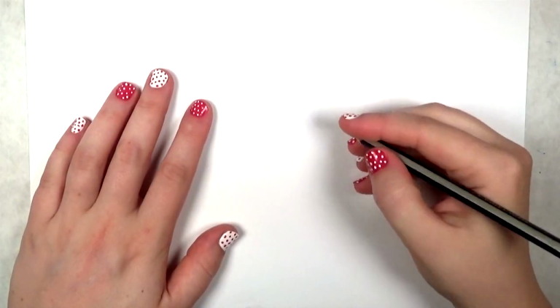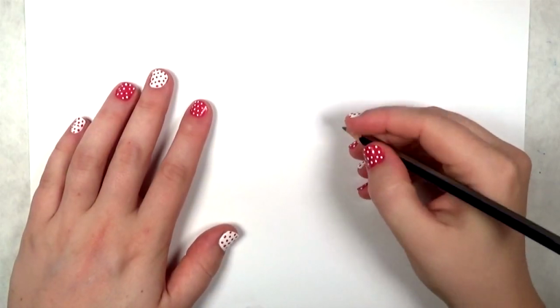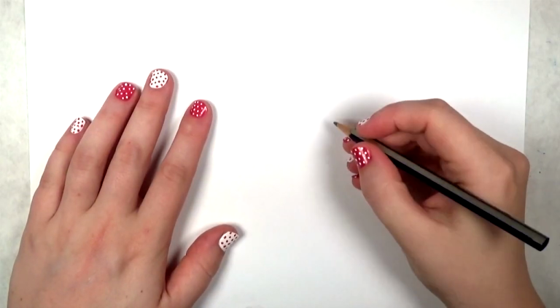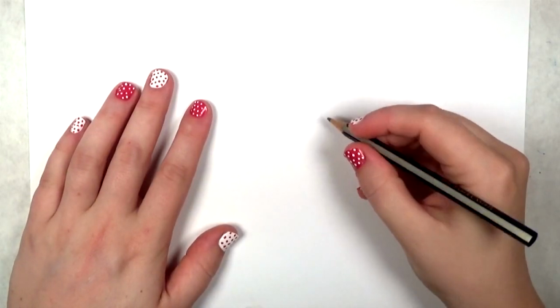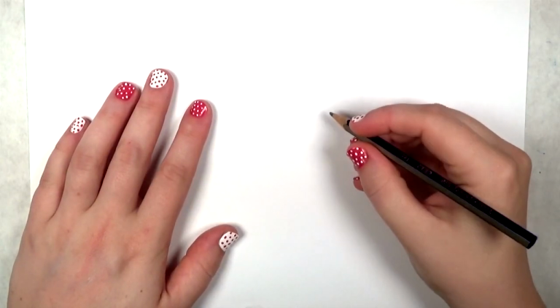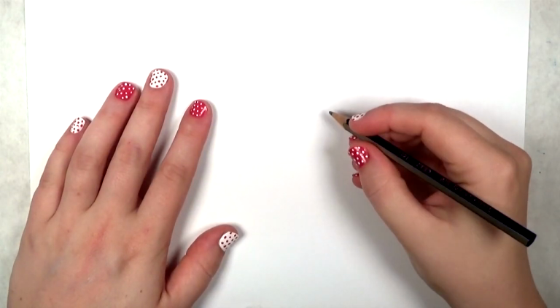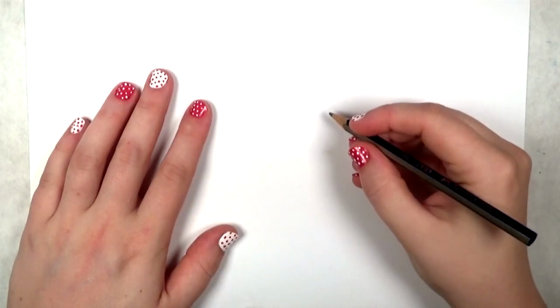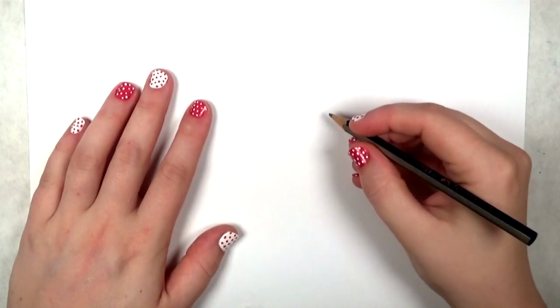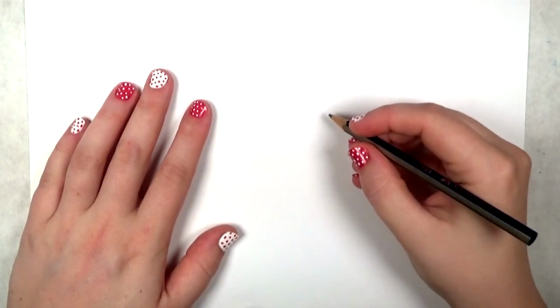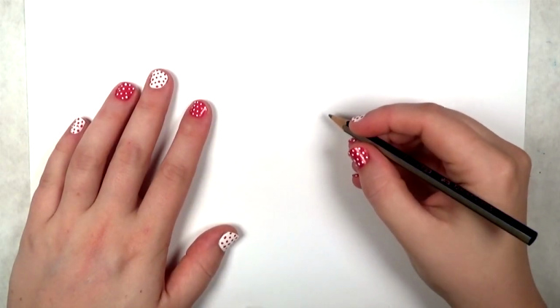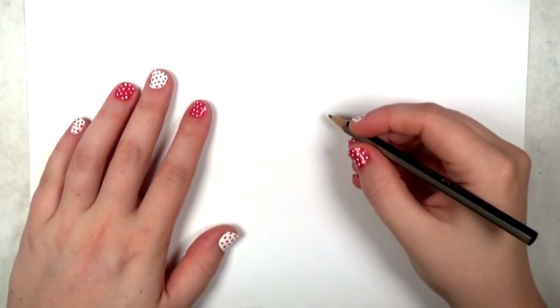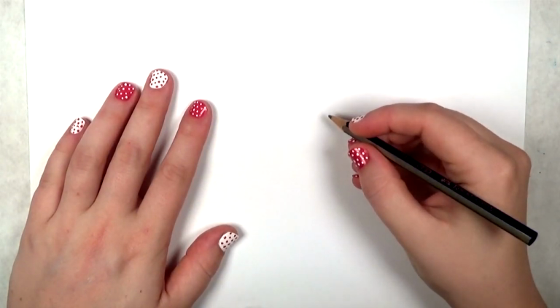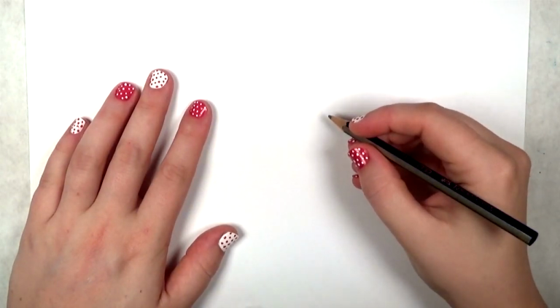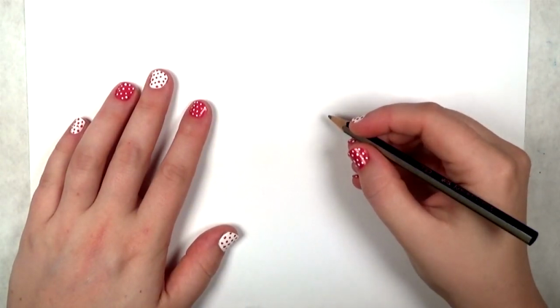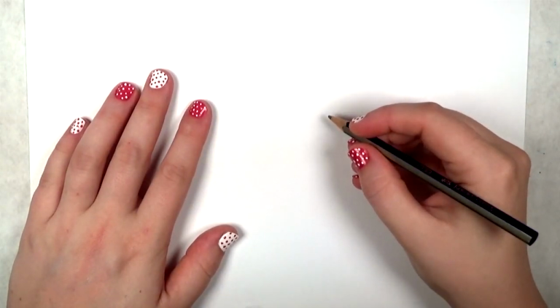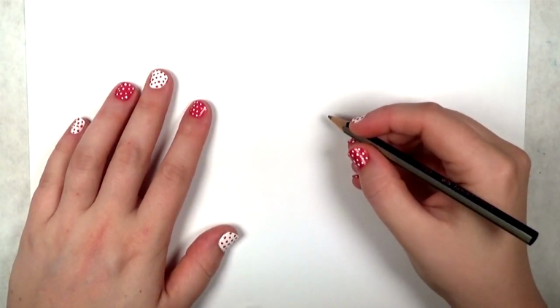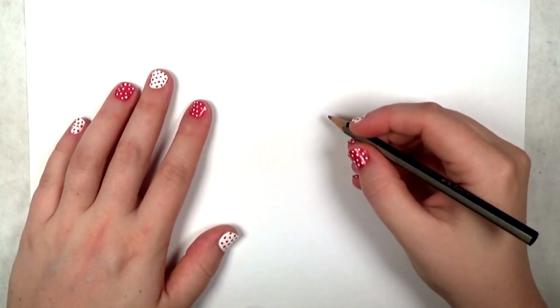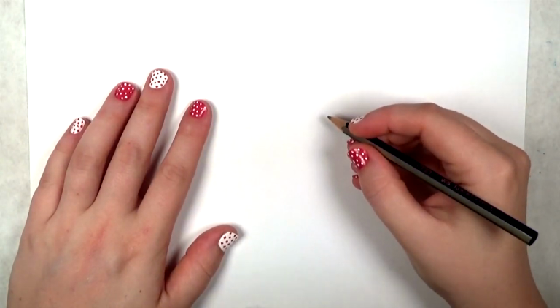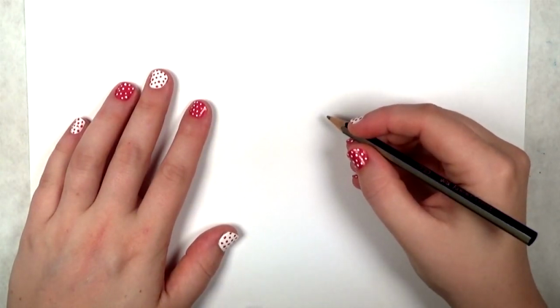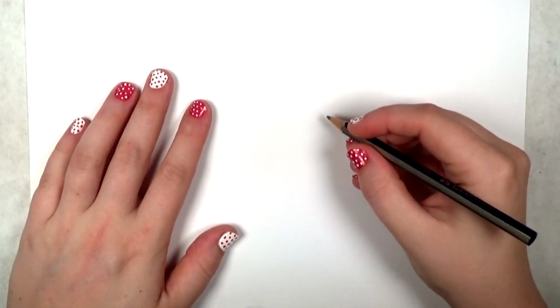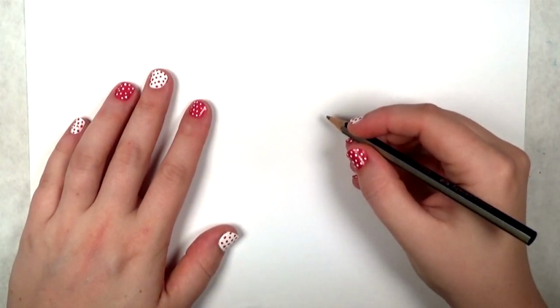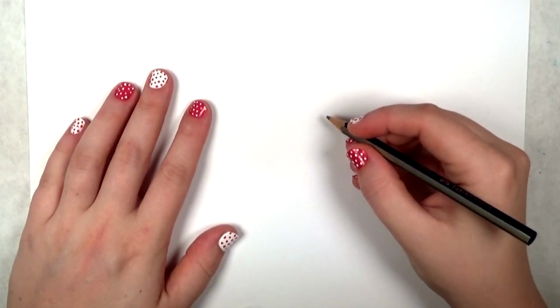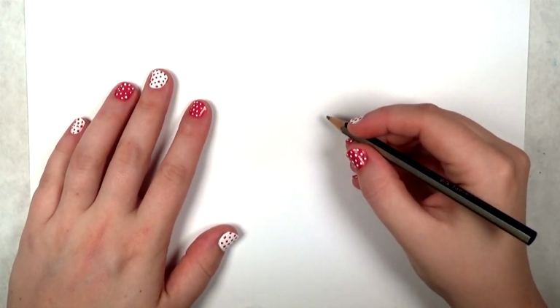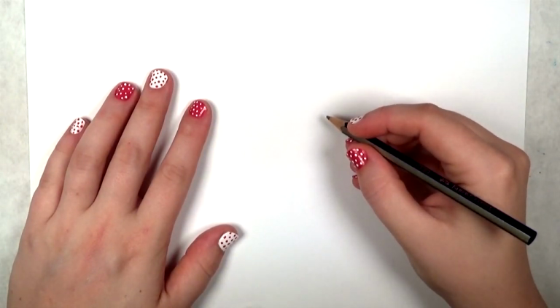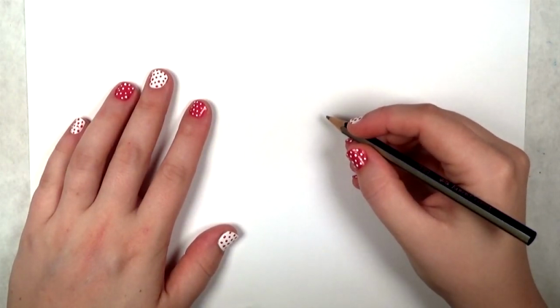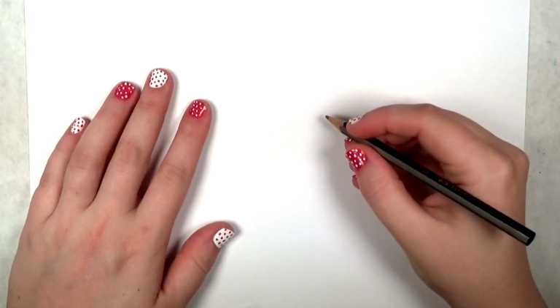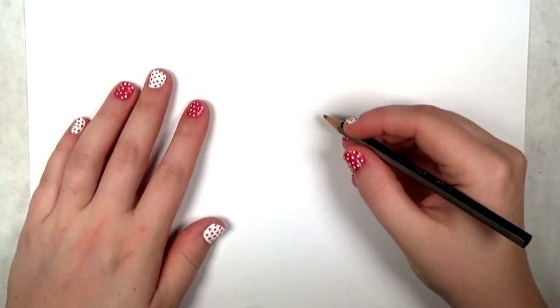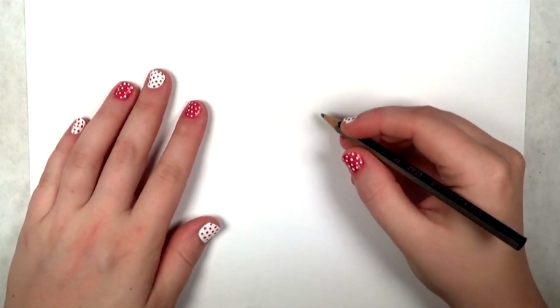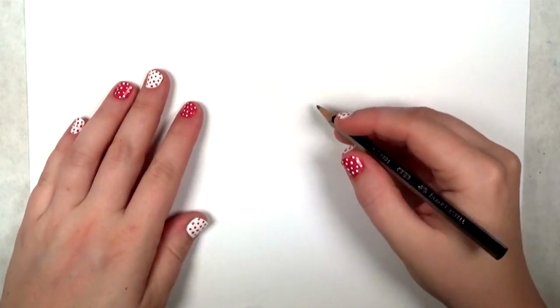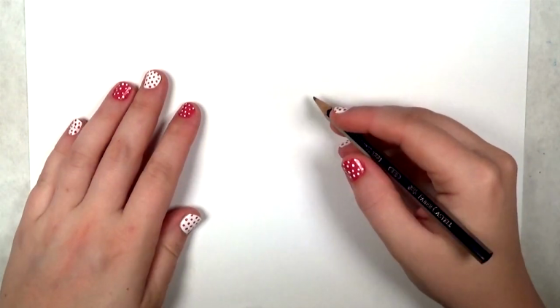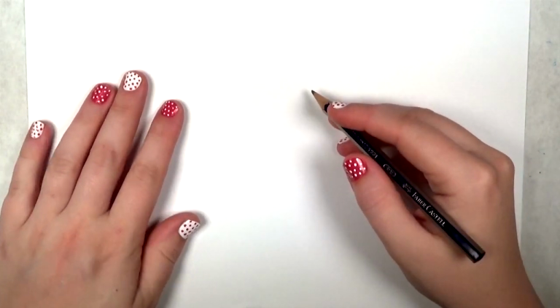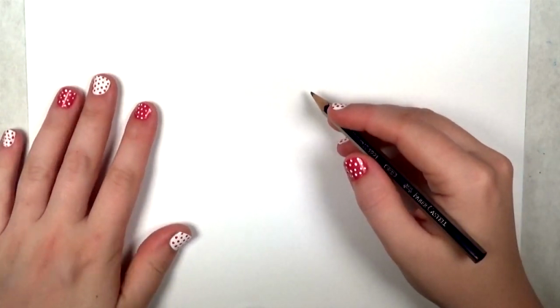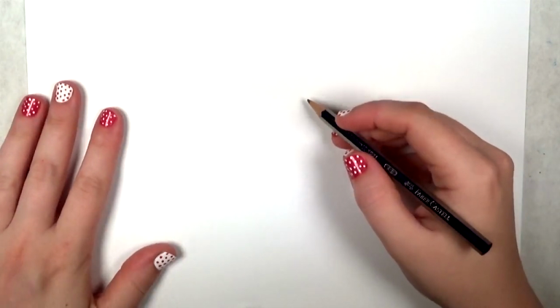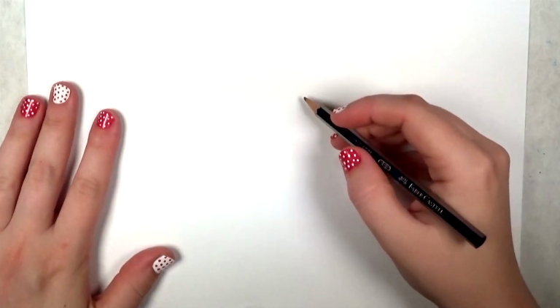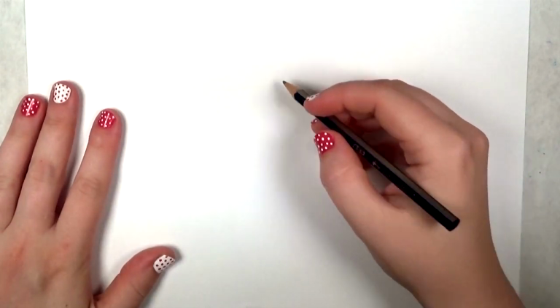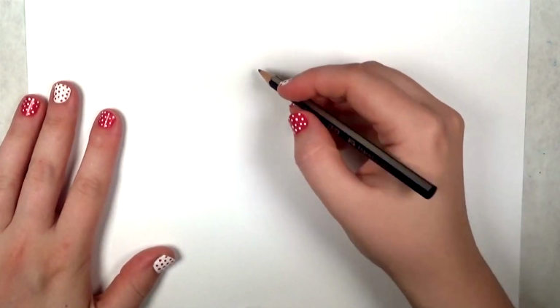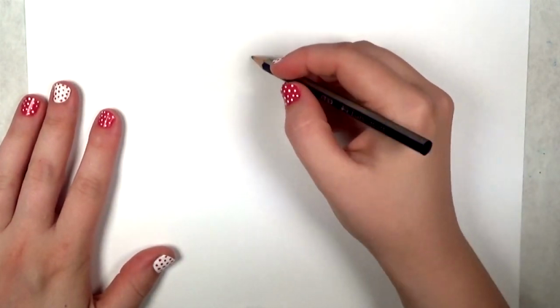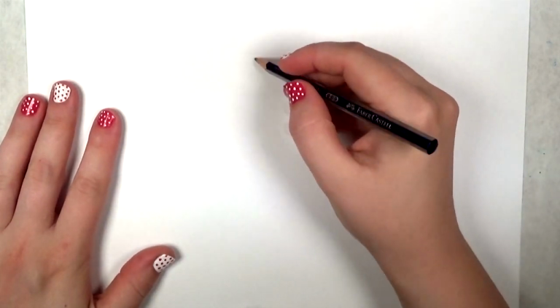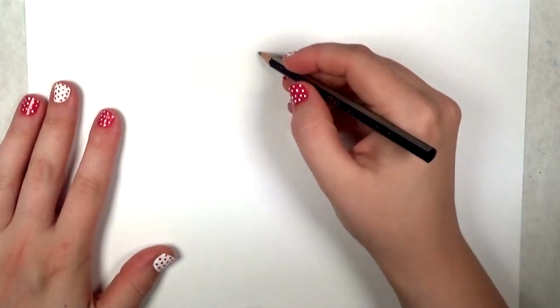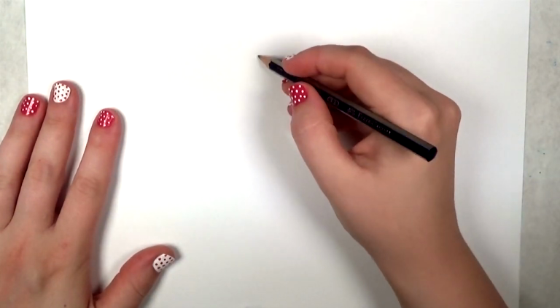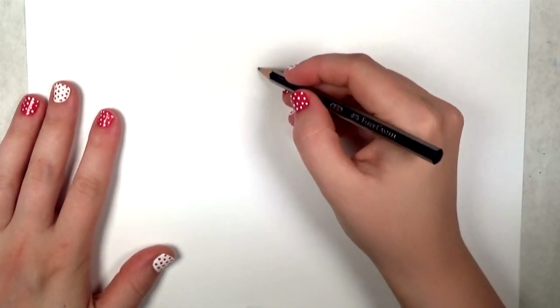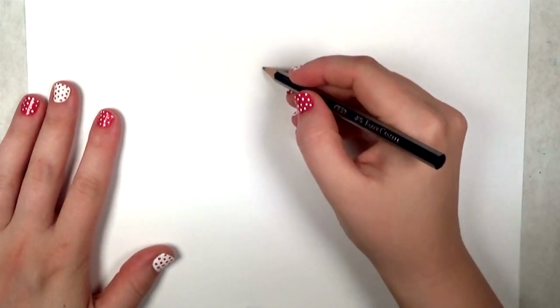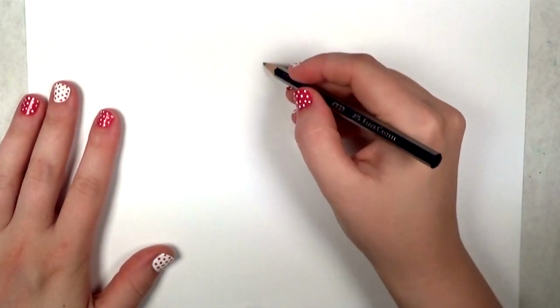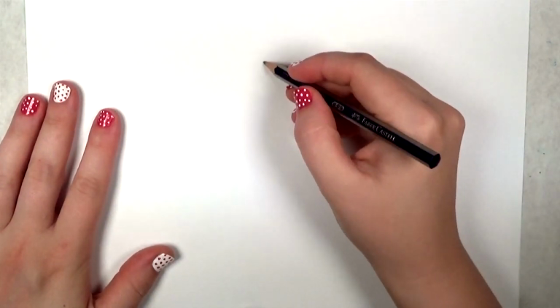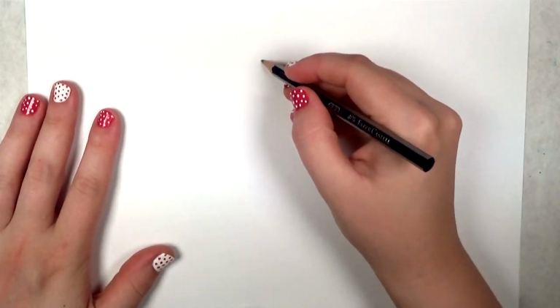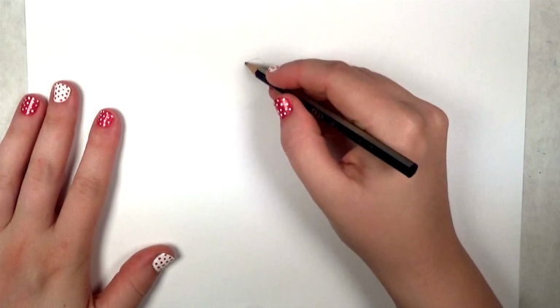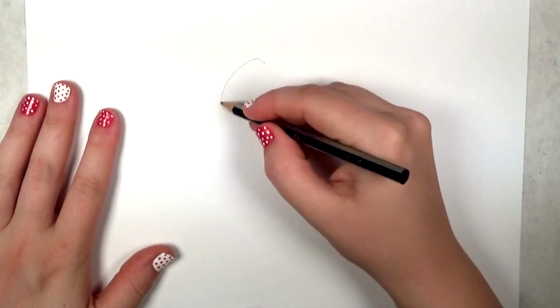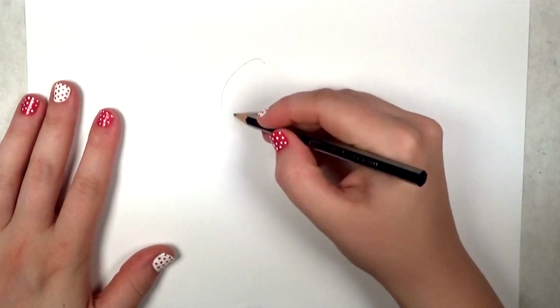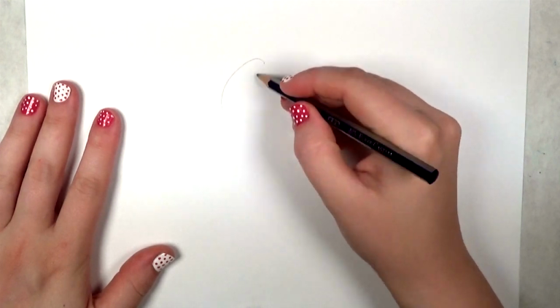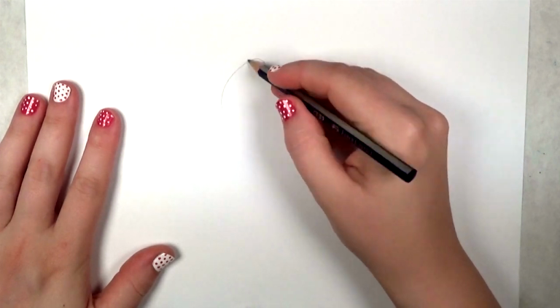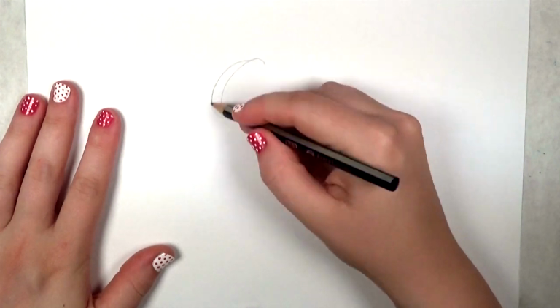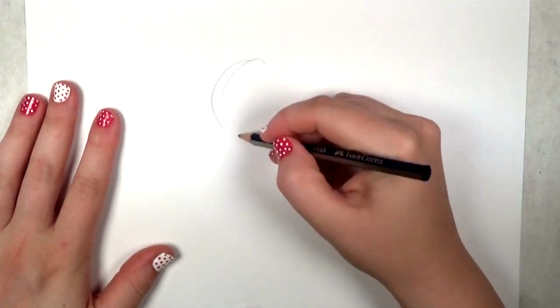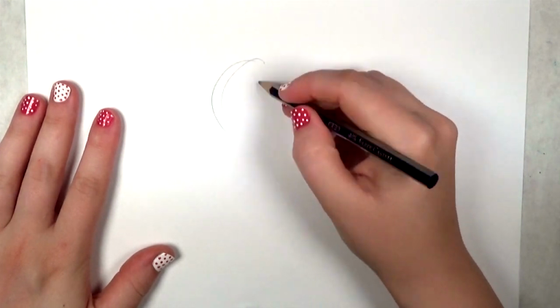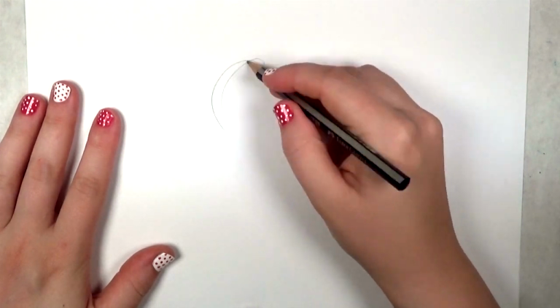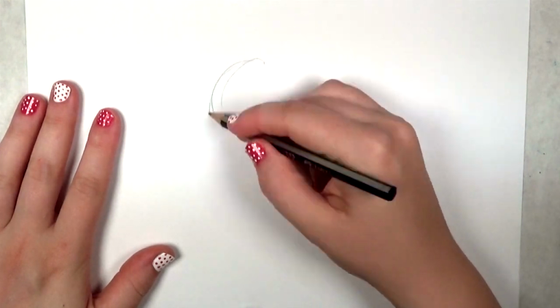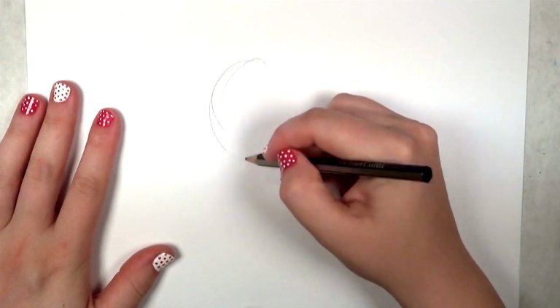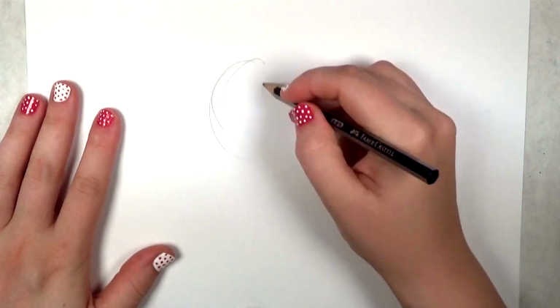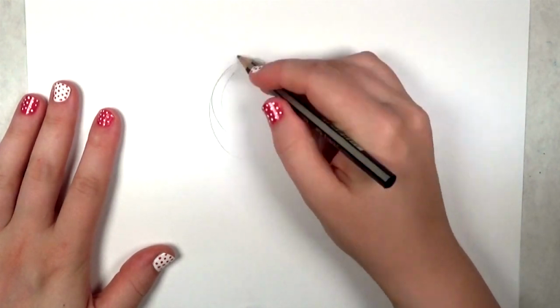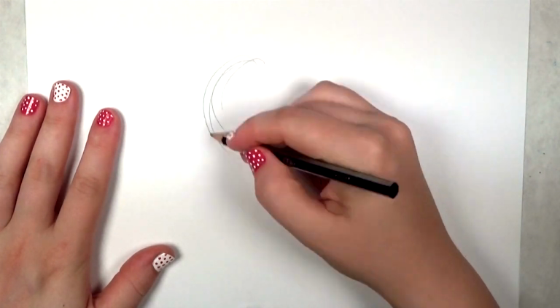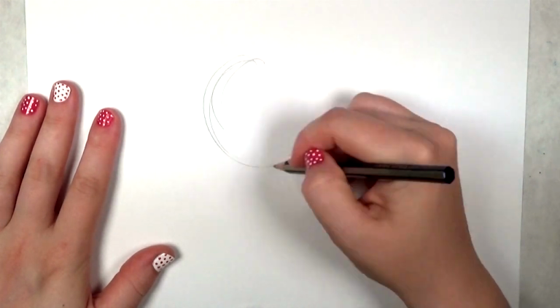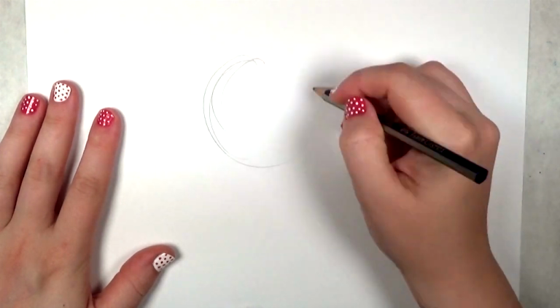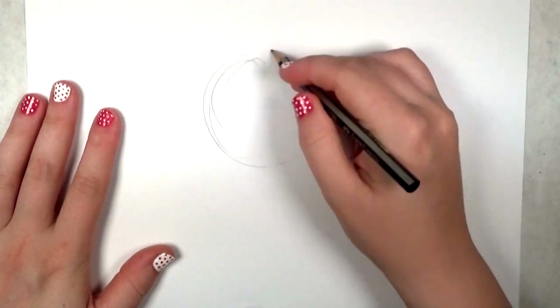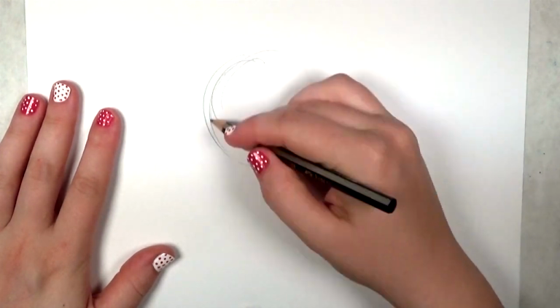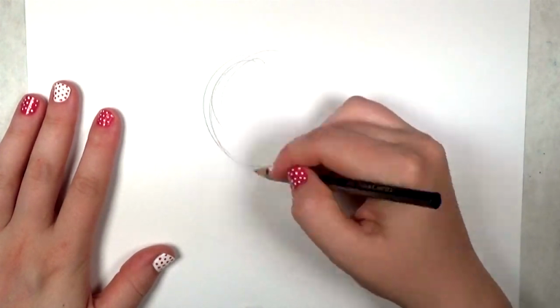Hi everyone! Welcome to How to Draw and Paint. This is Sheri. In this video I'm going to show you how to draw a beagle.